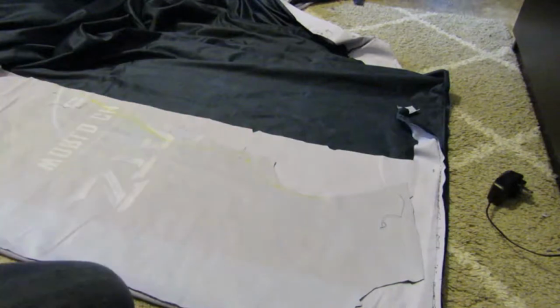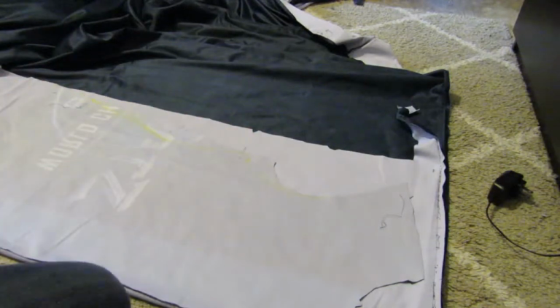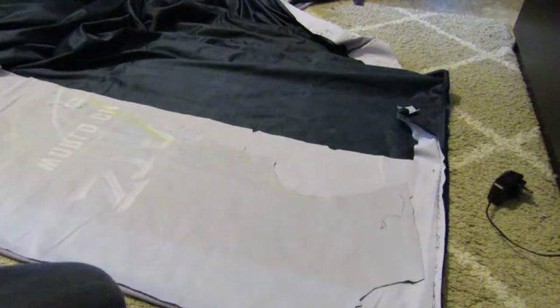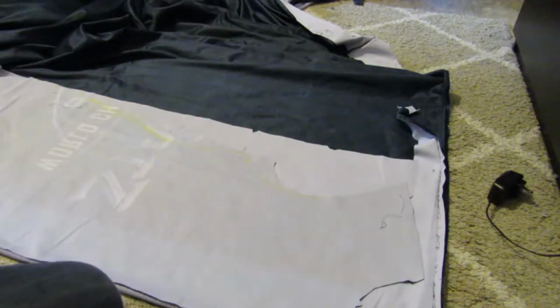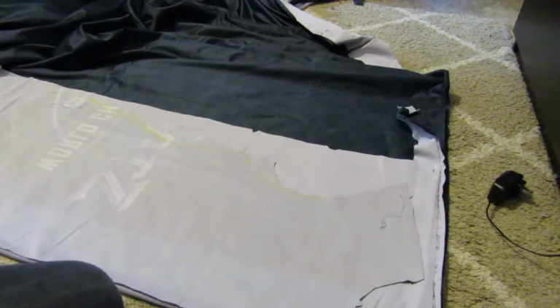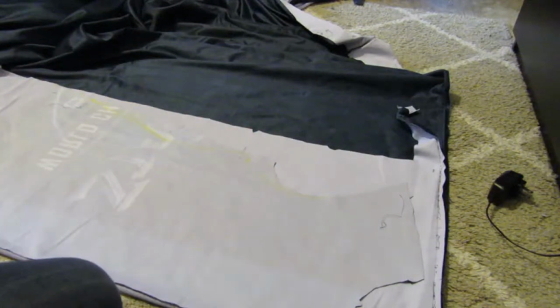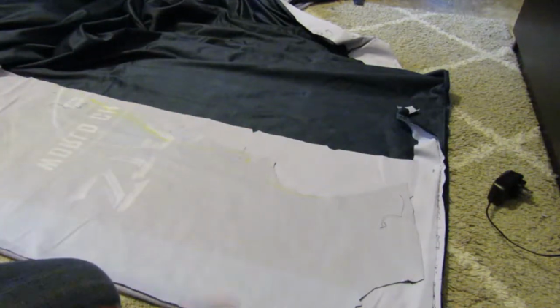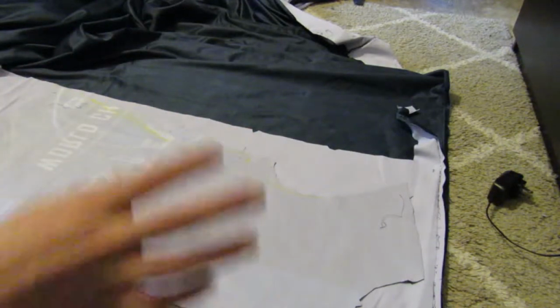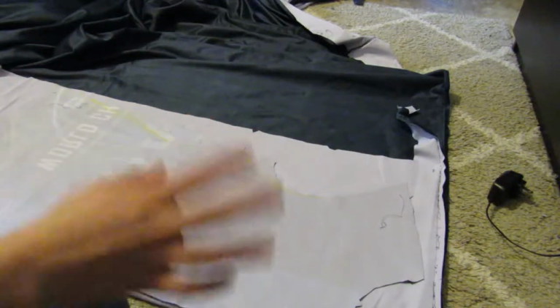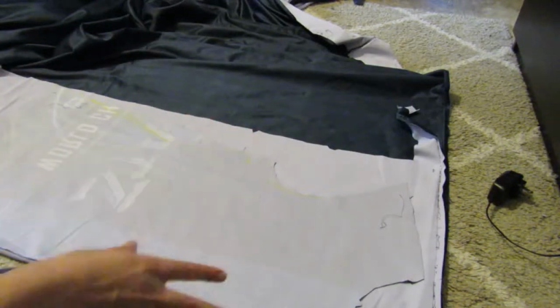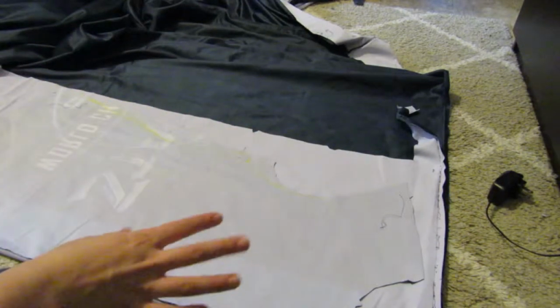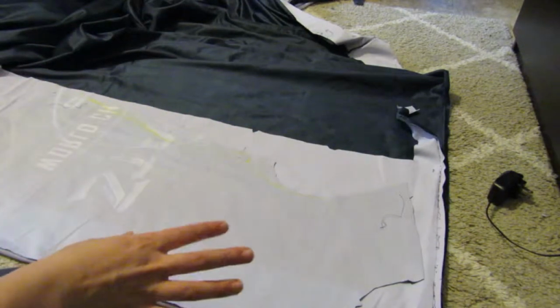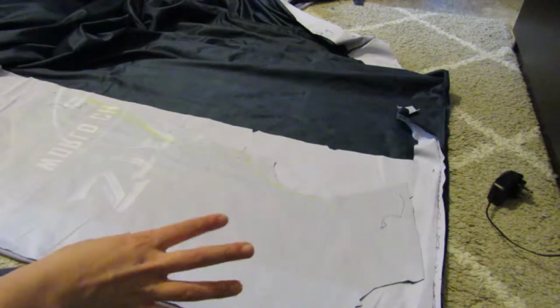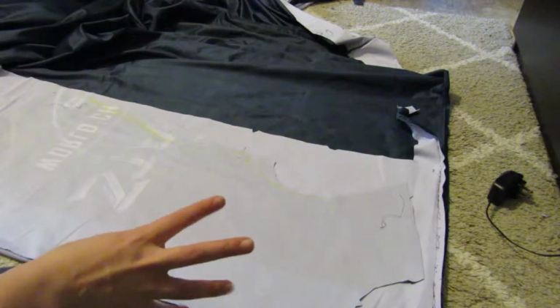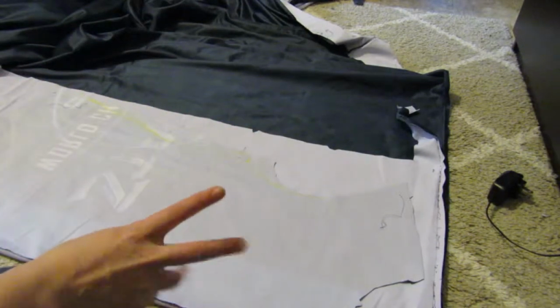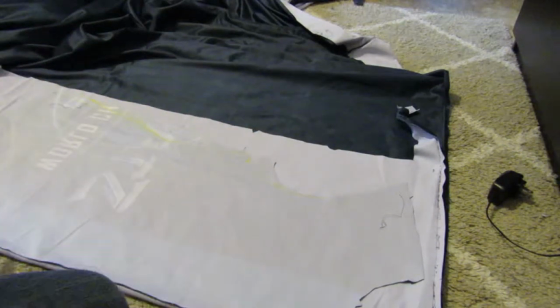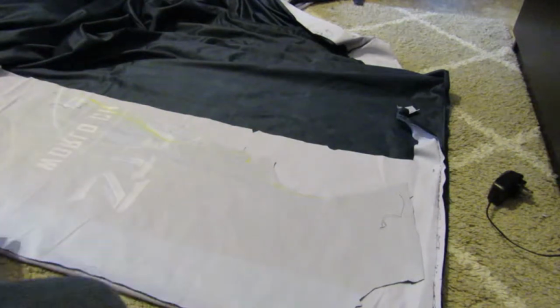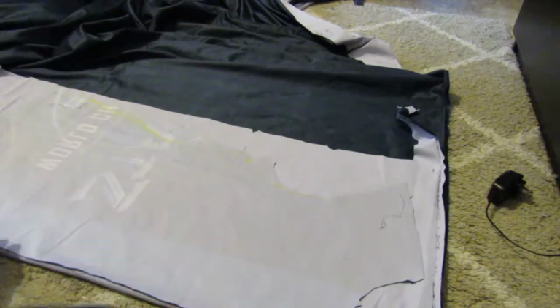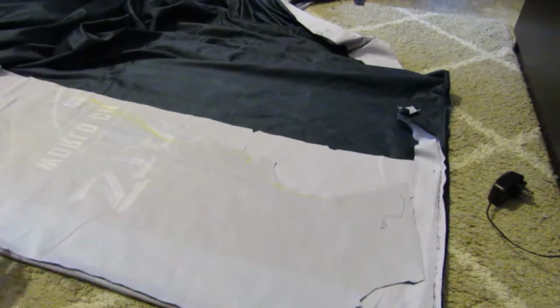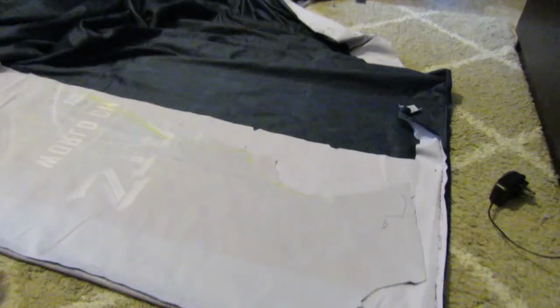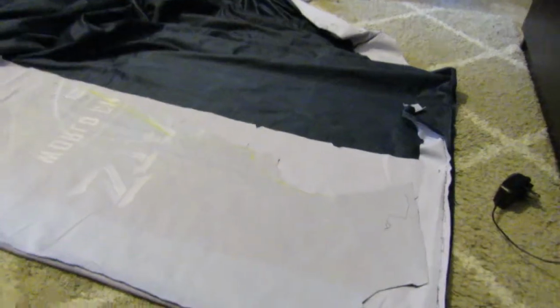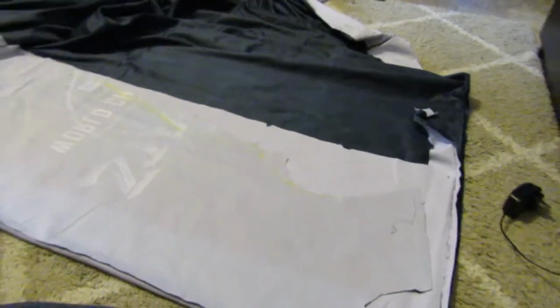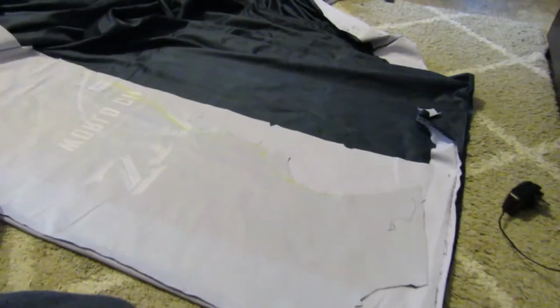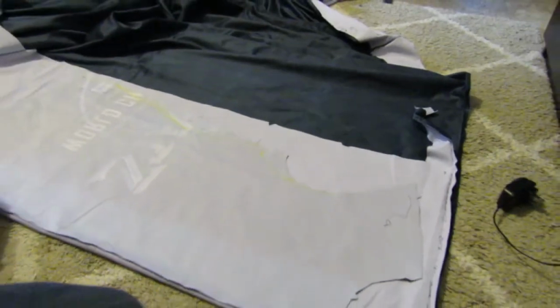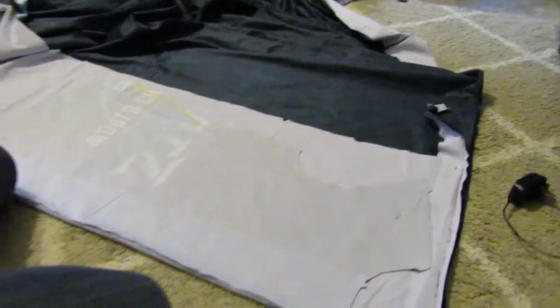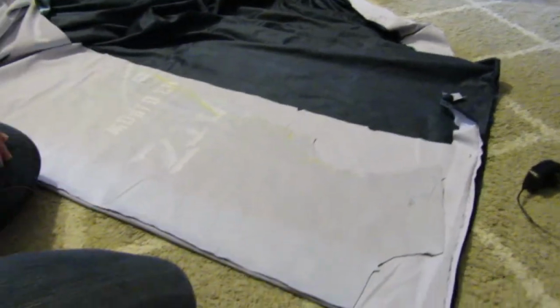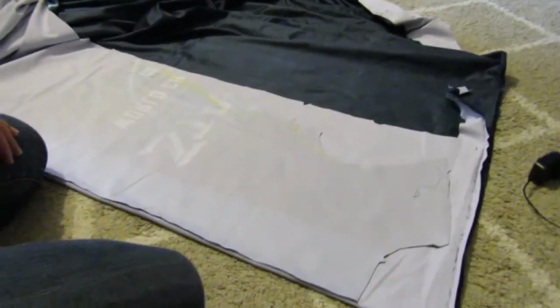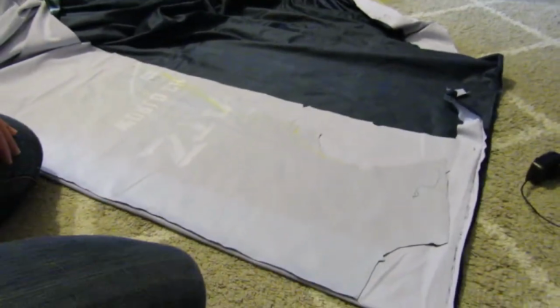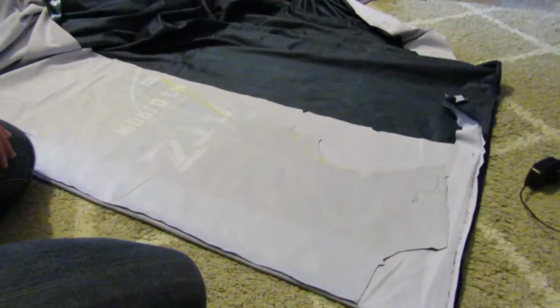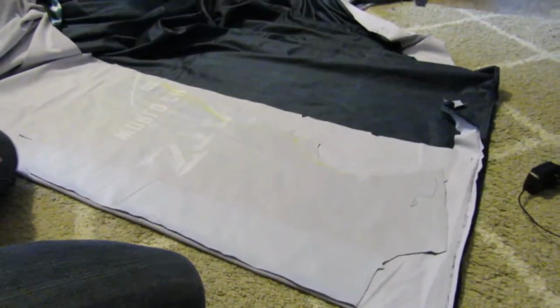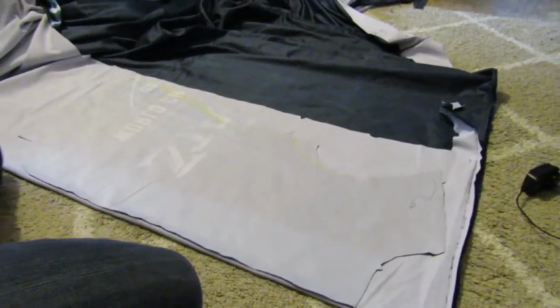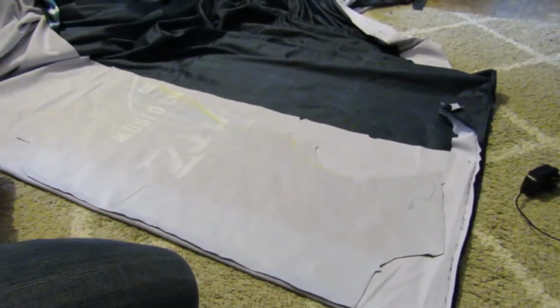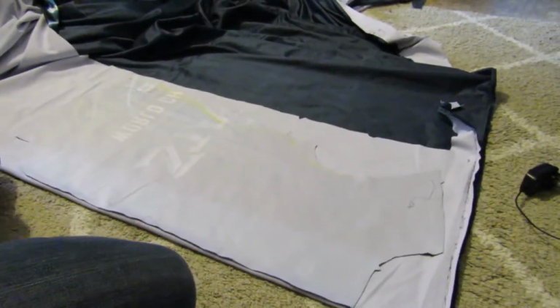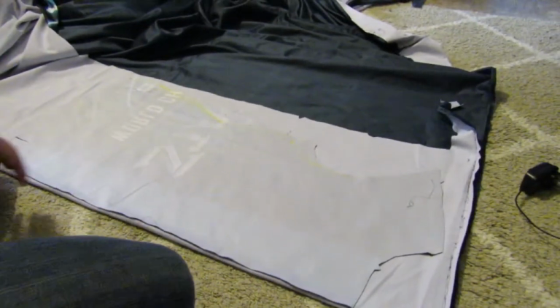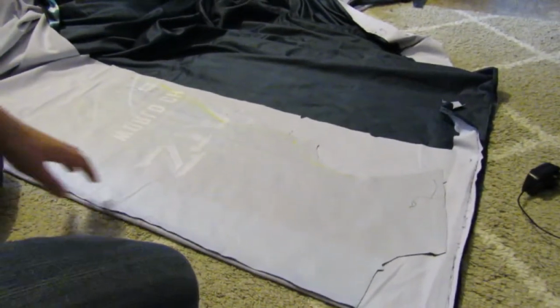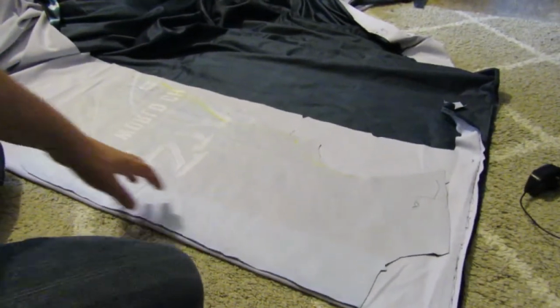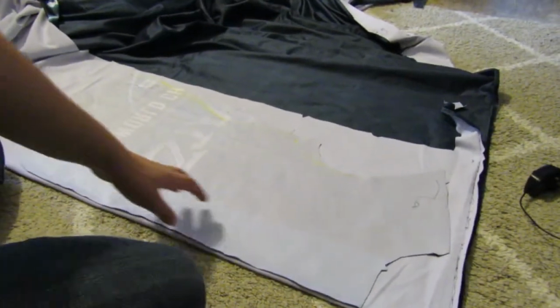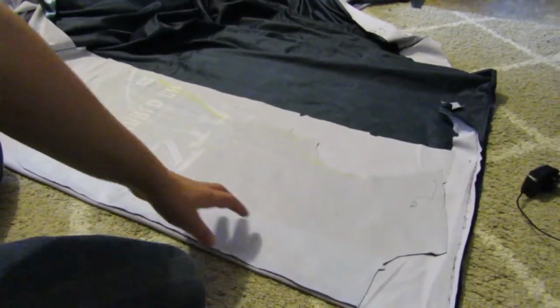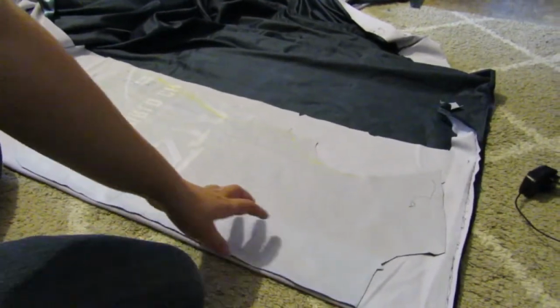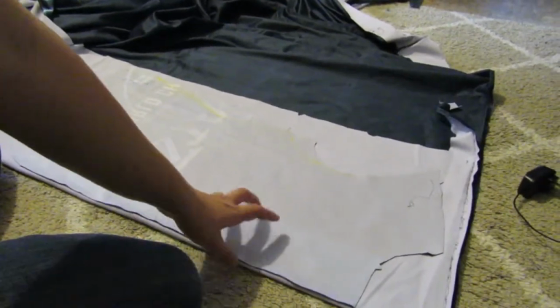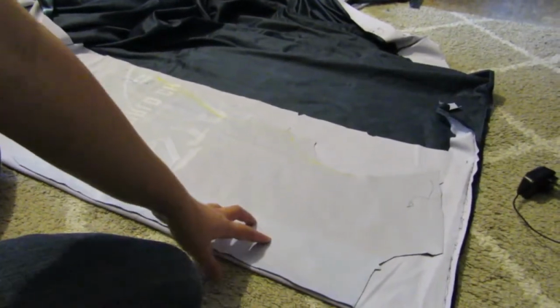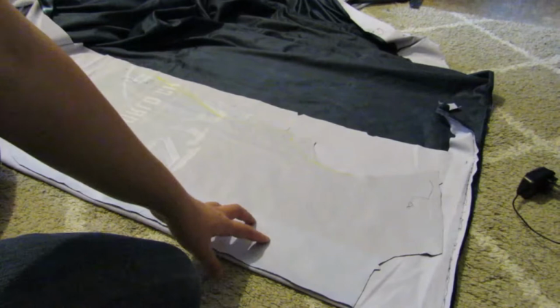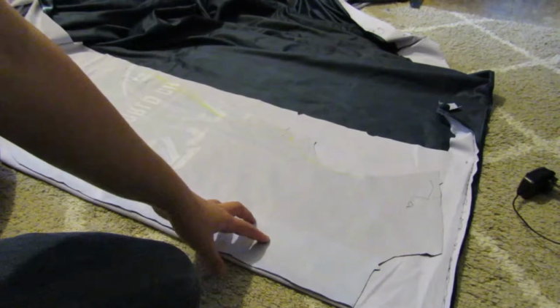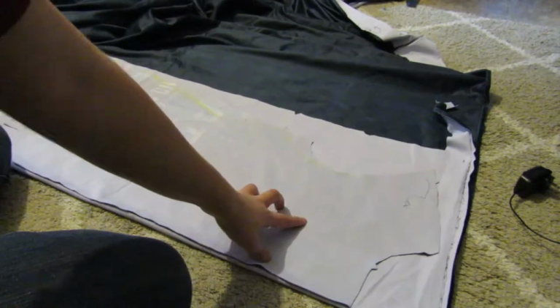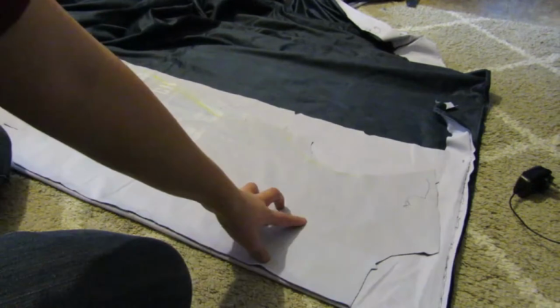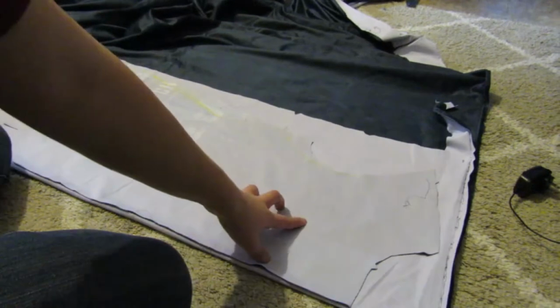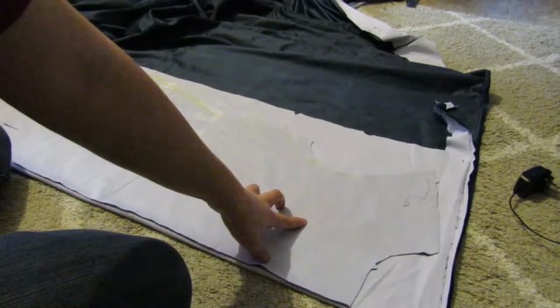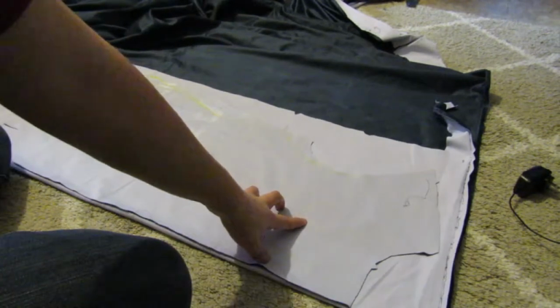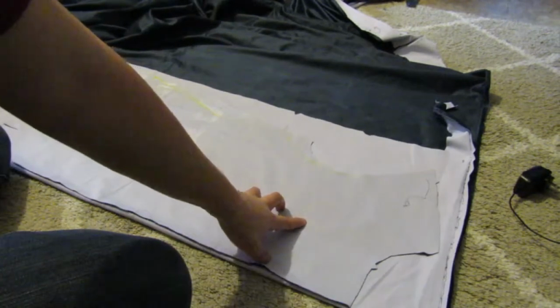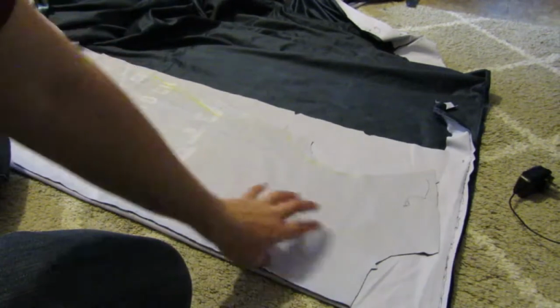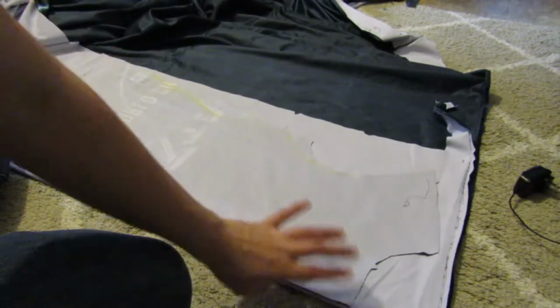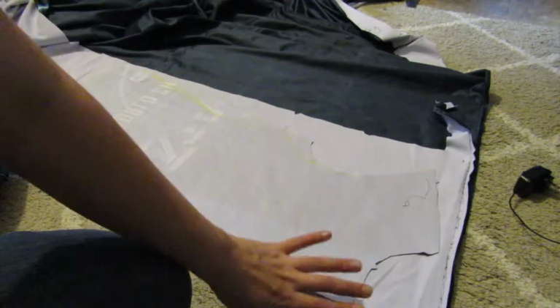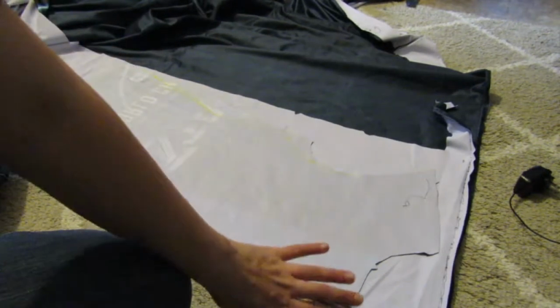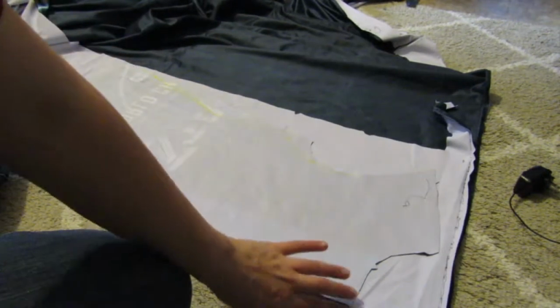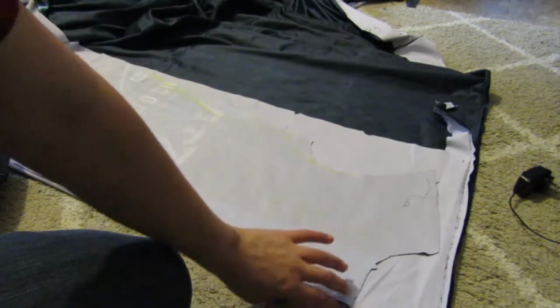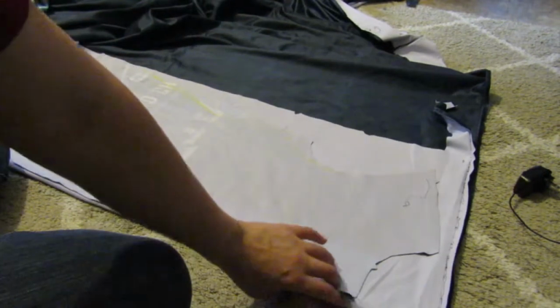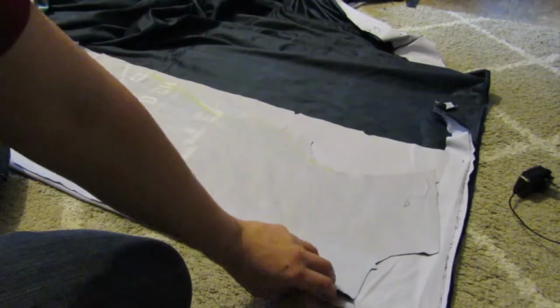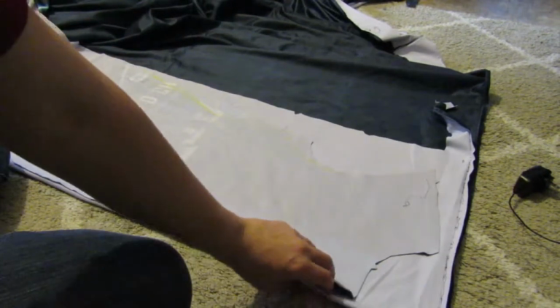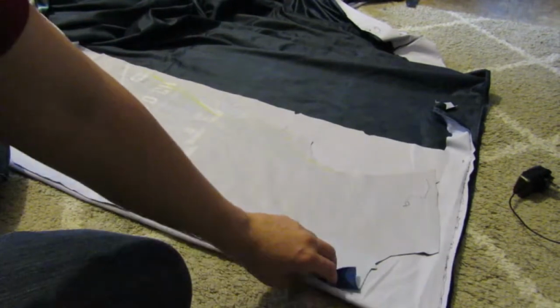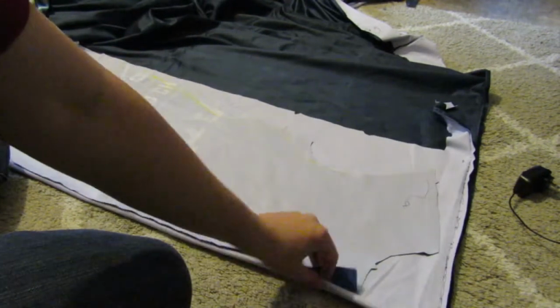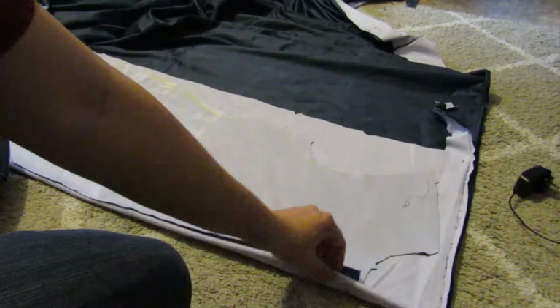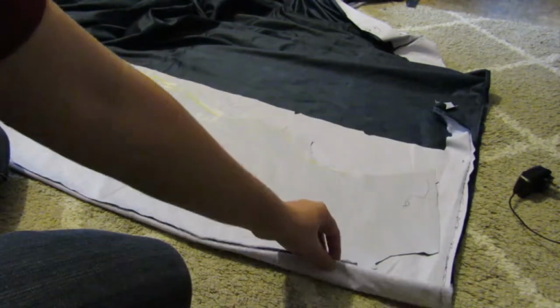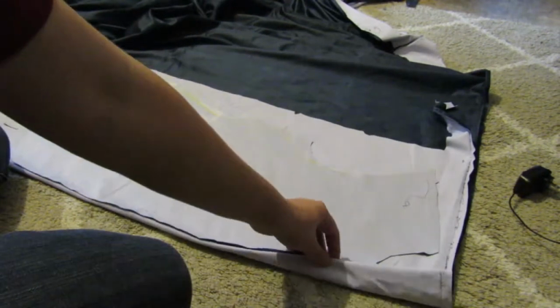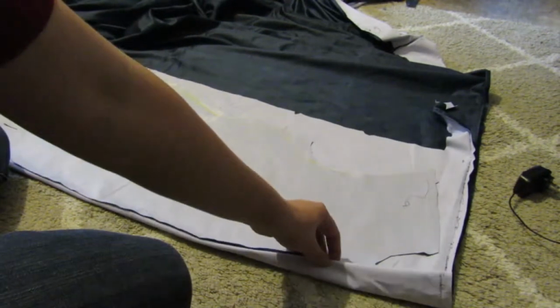Now to make it double breasted. The first step is to take your blazer and lay it down on a fold.